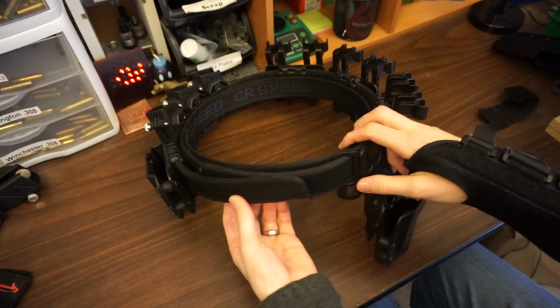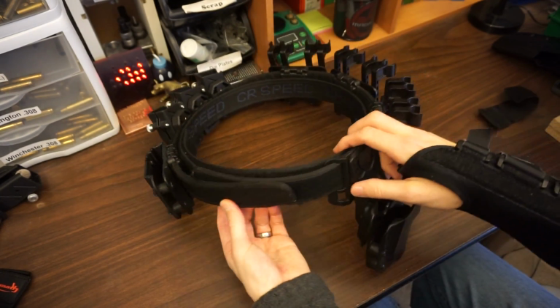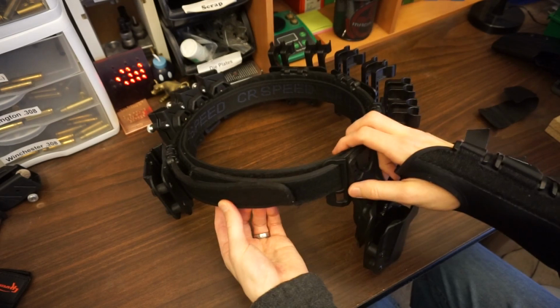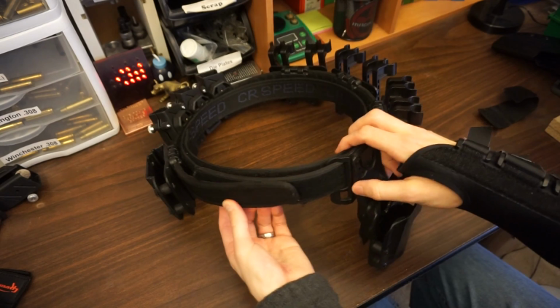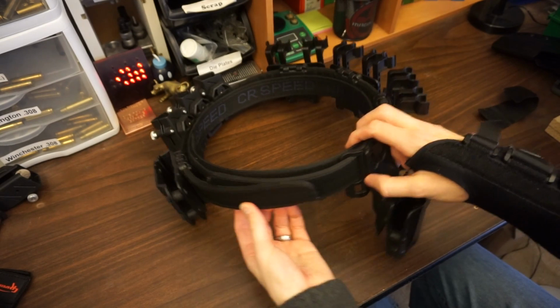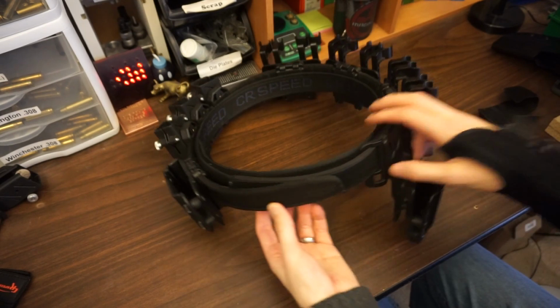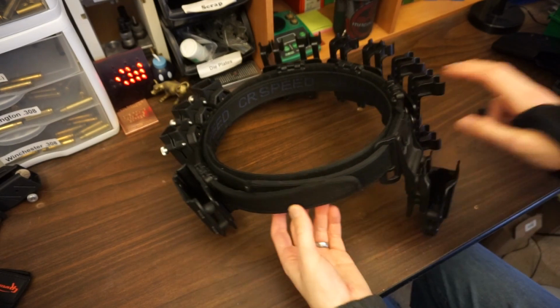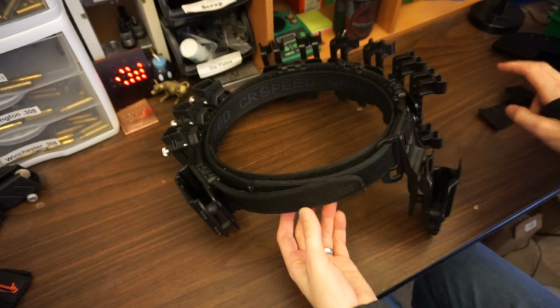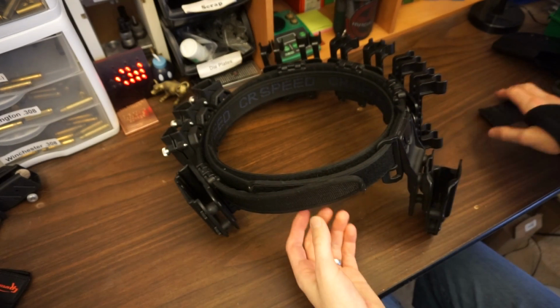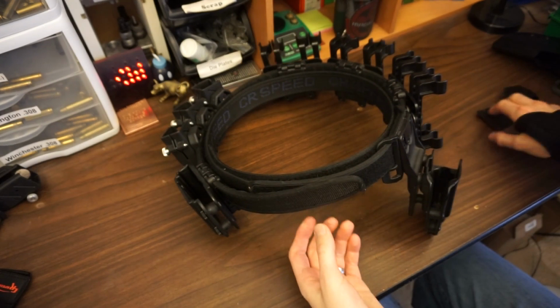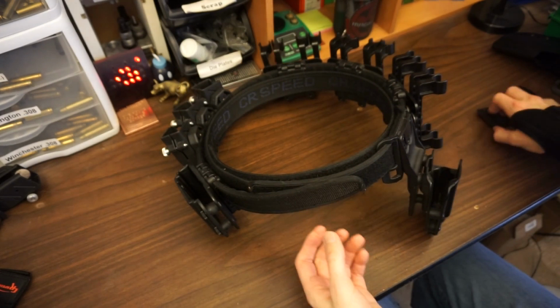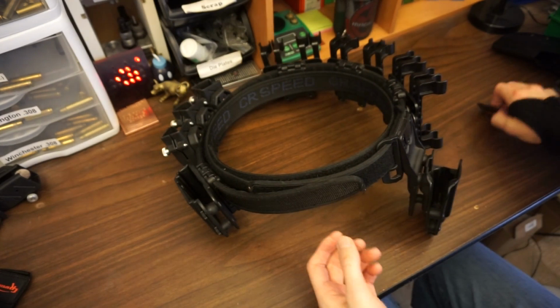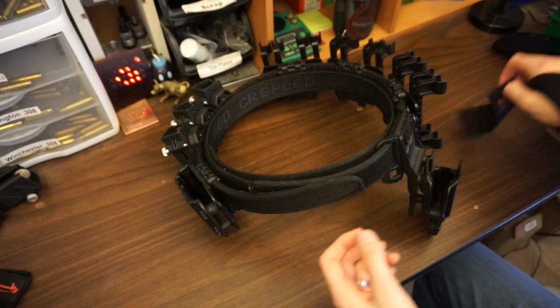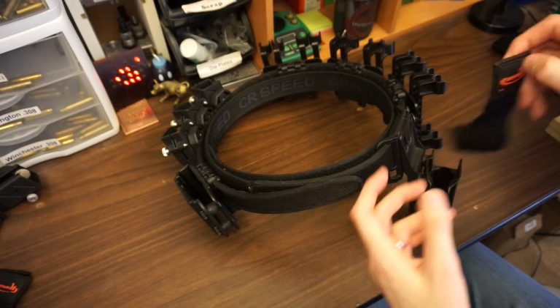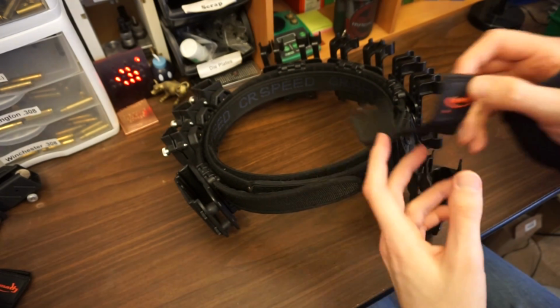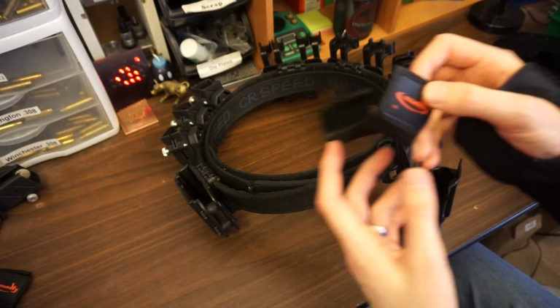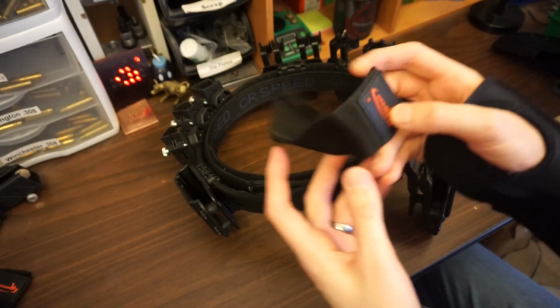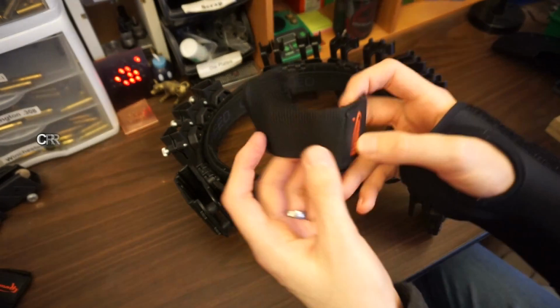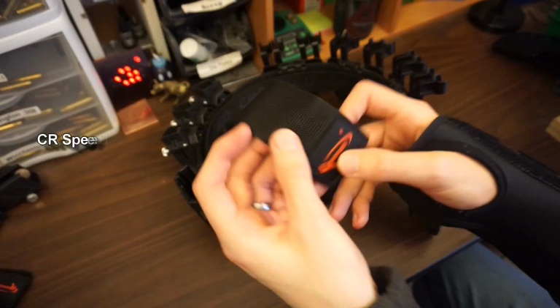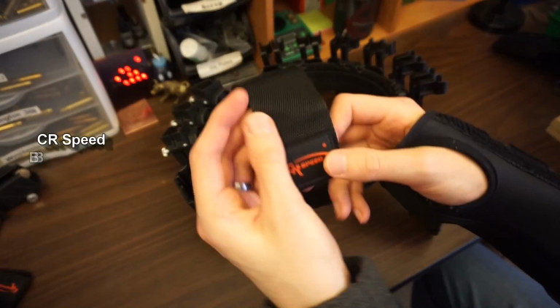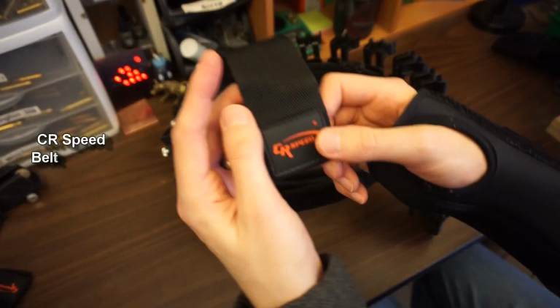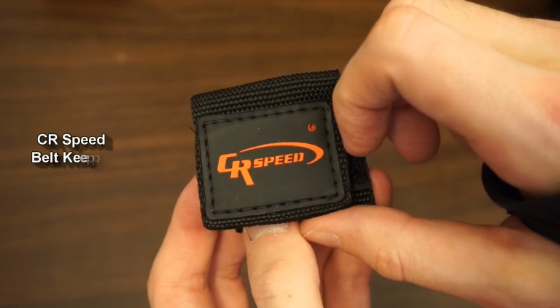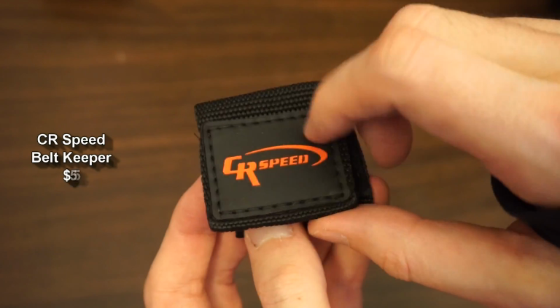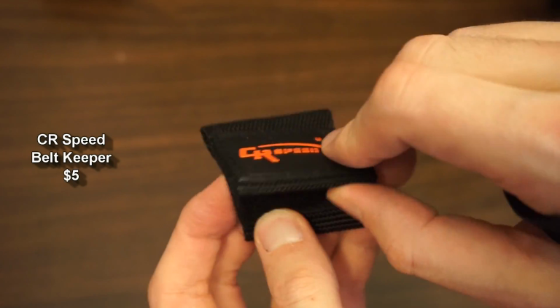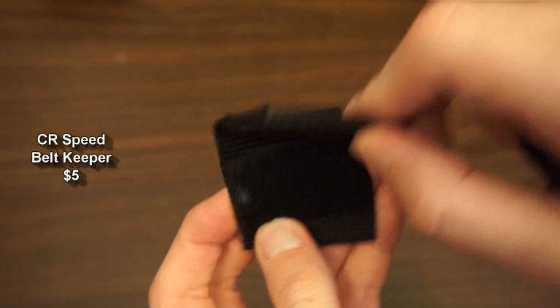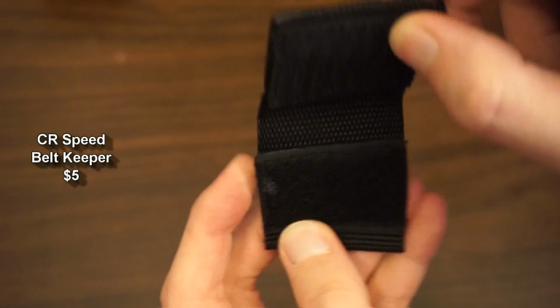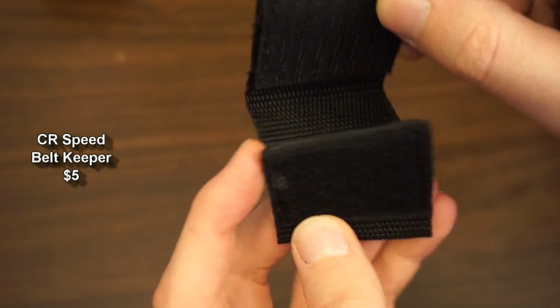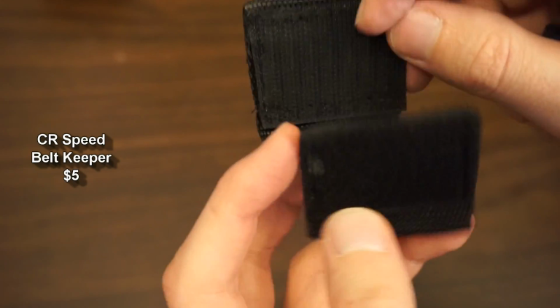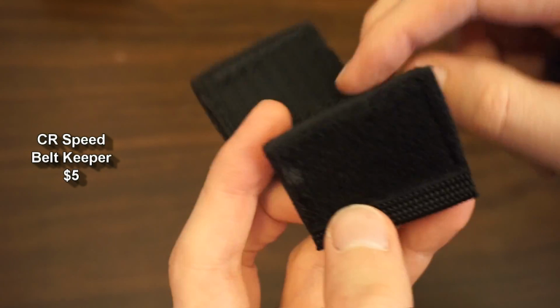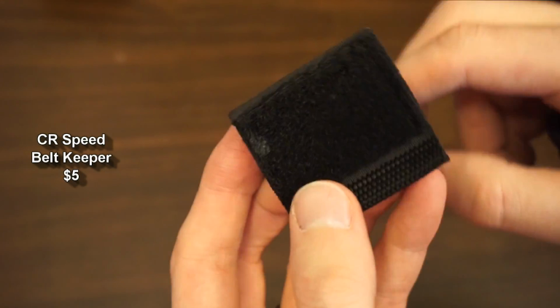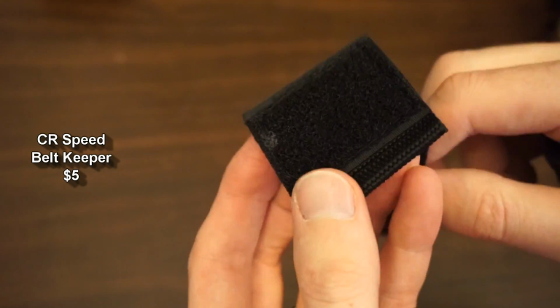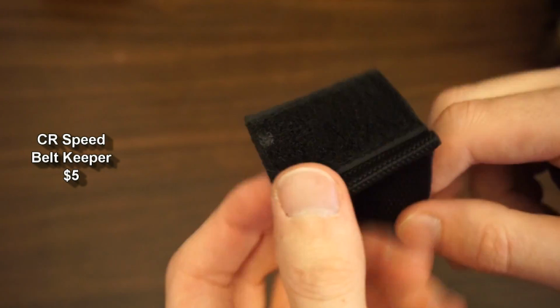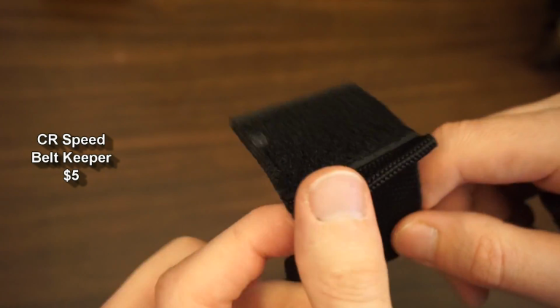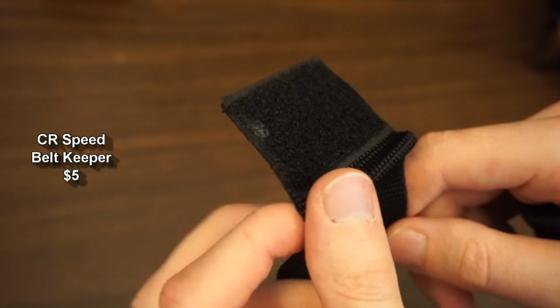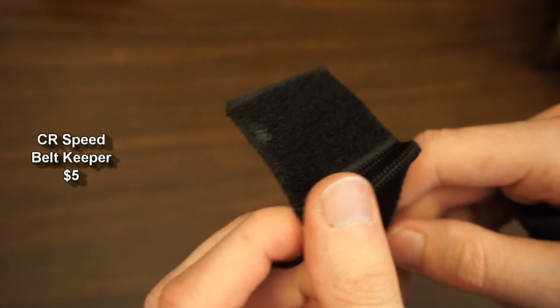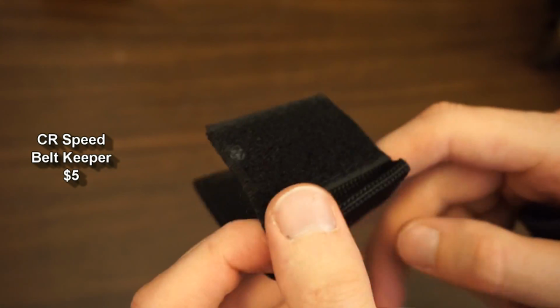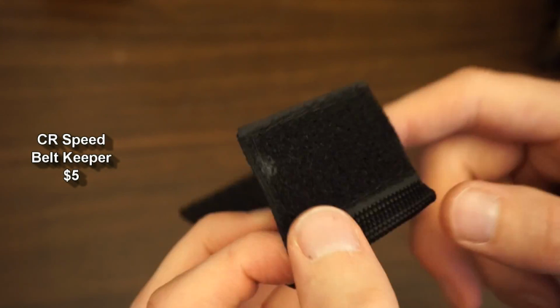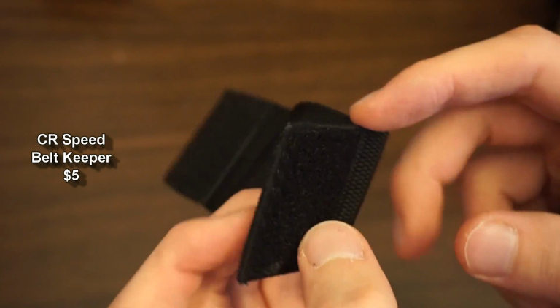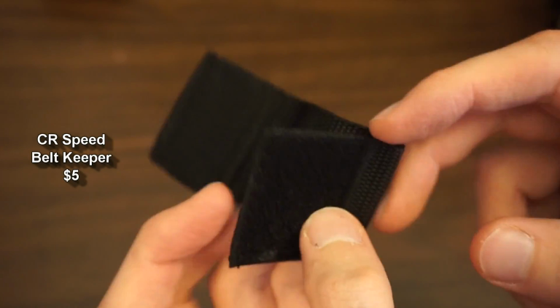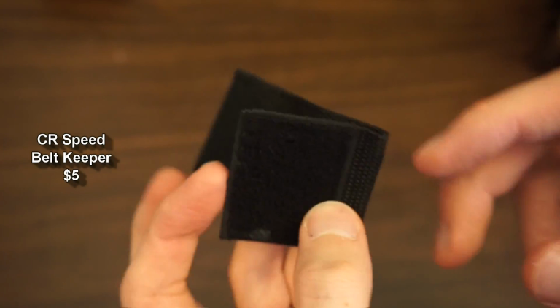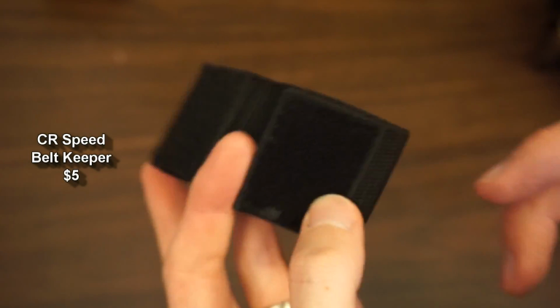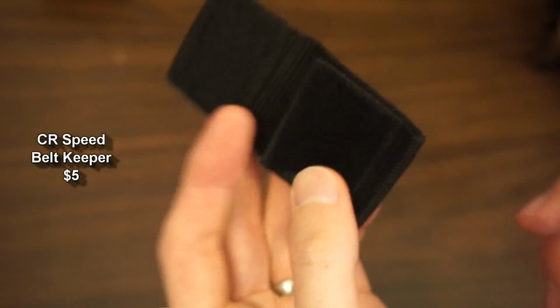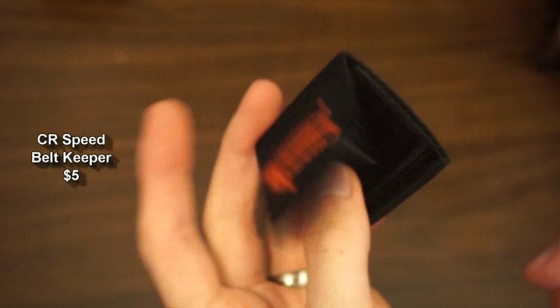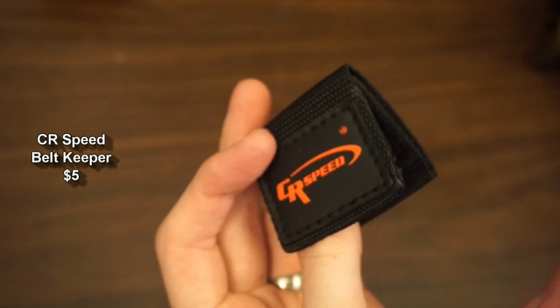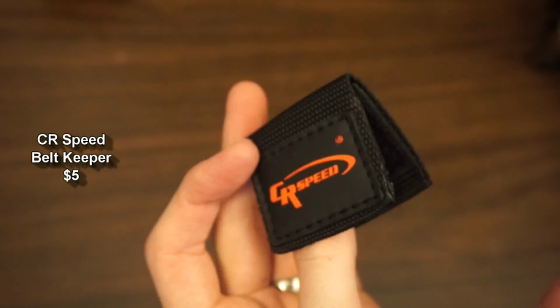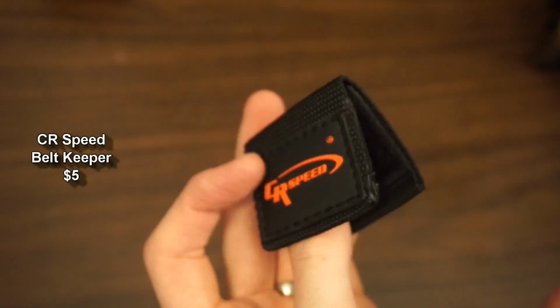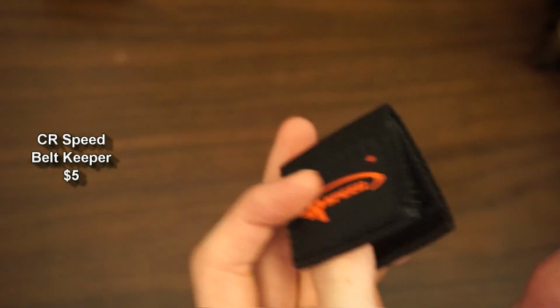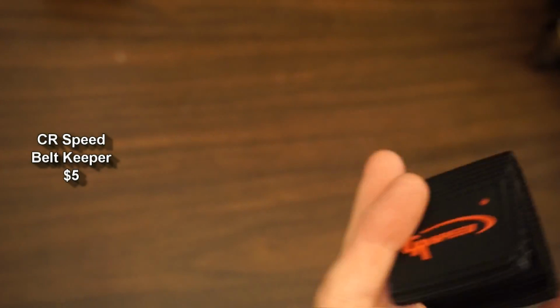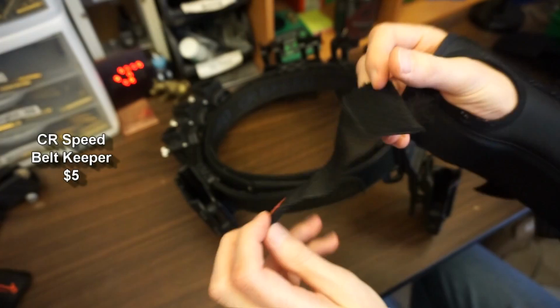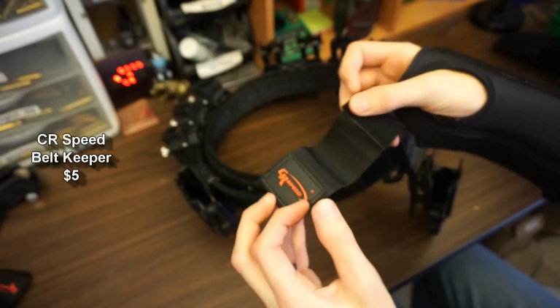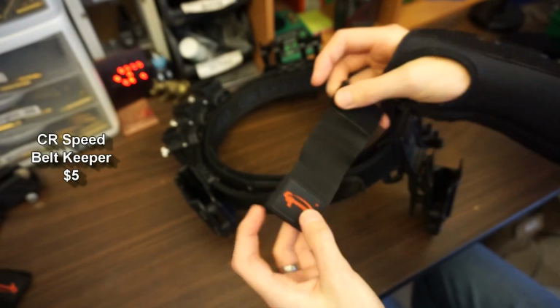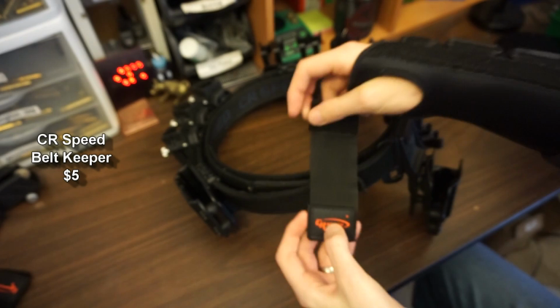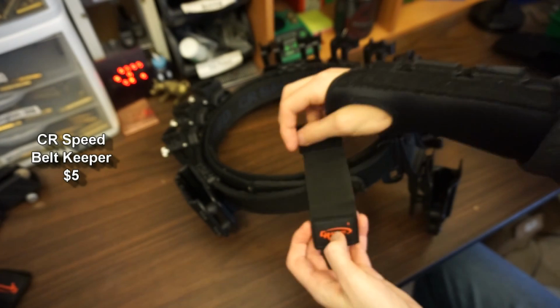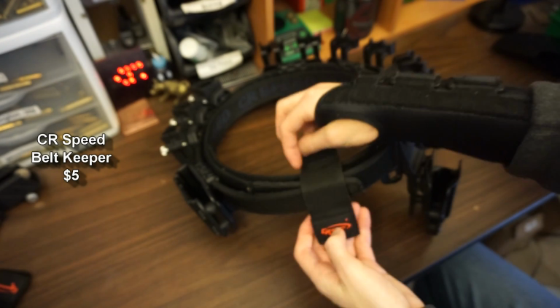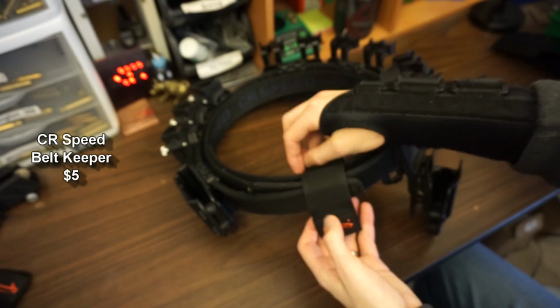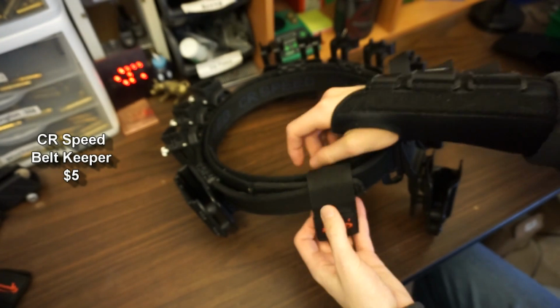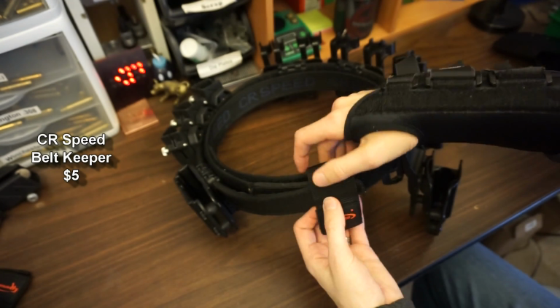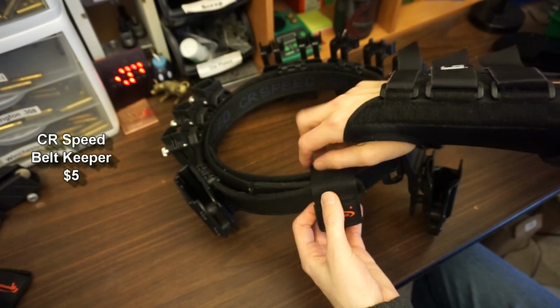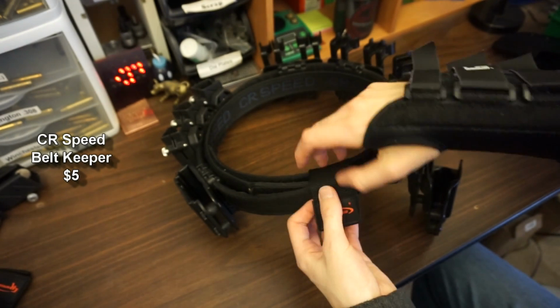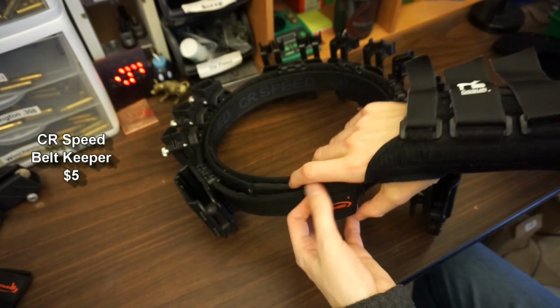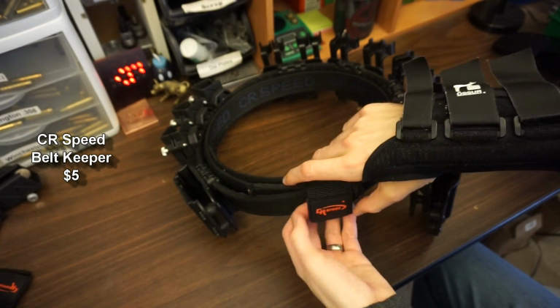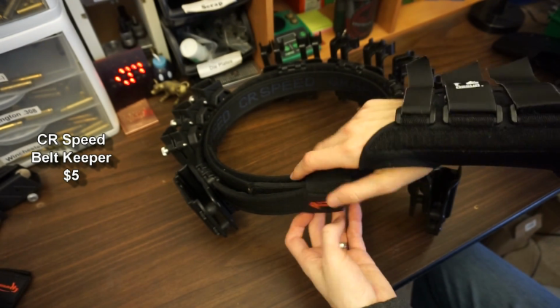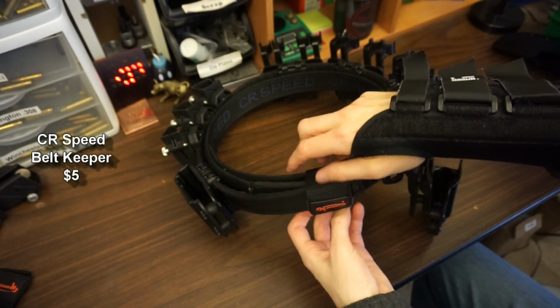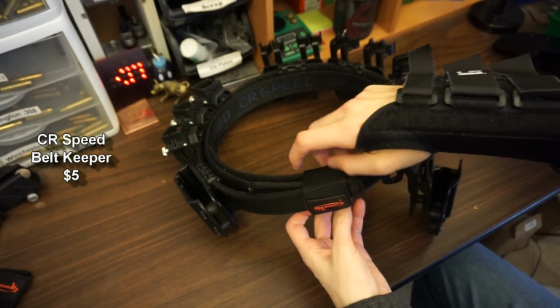You also use these little things called belt keepers to secure it so it doesn't come off when you're running around or going over obstacles.